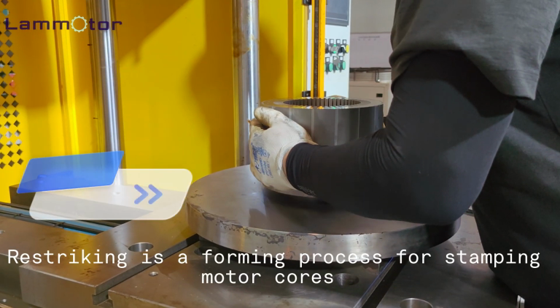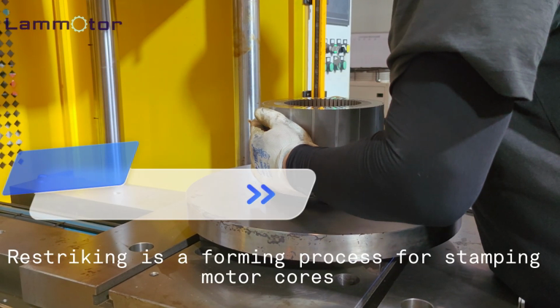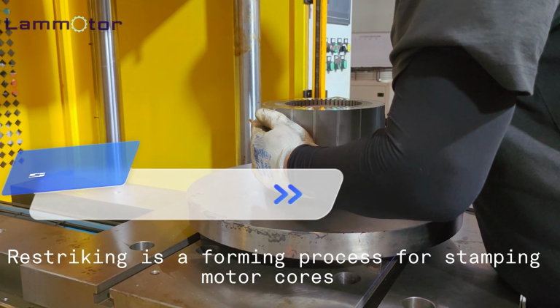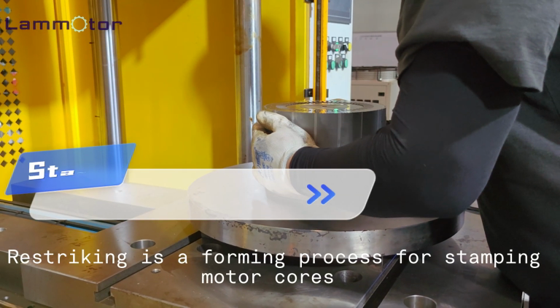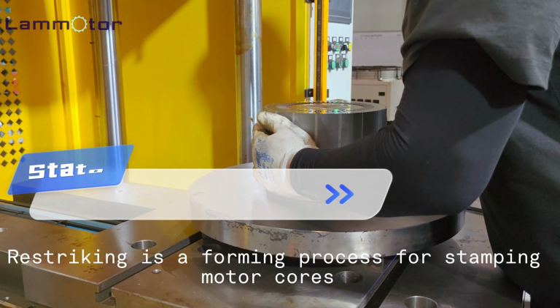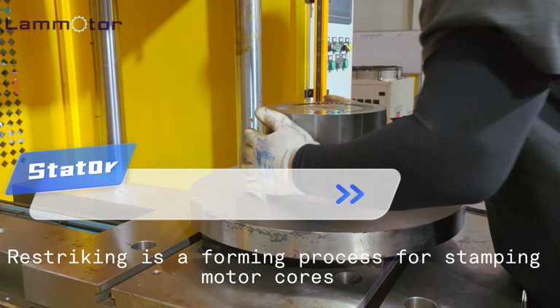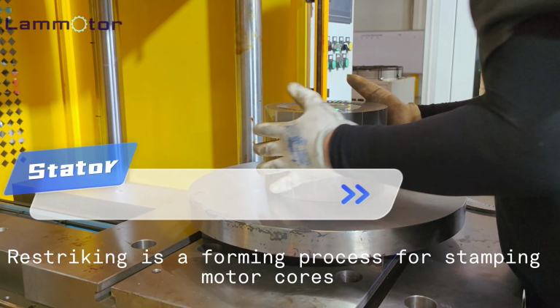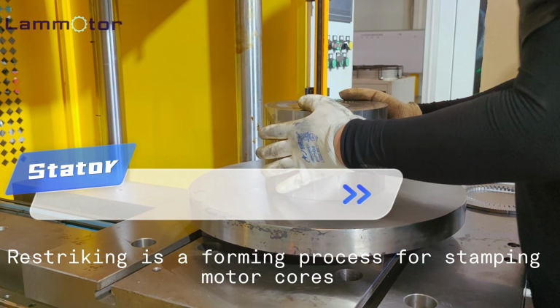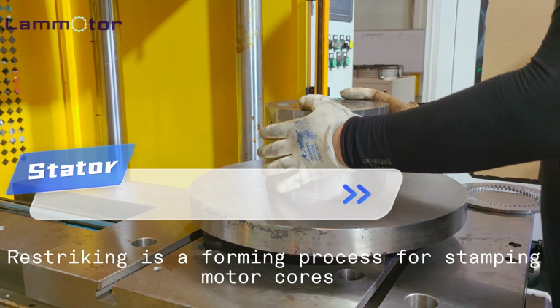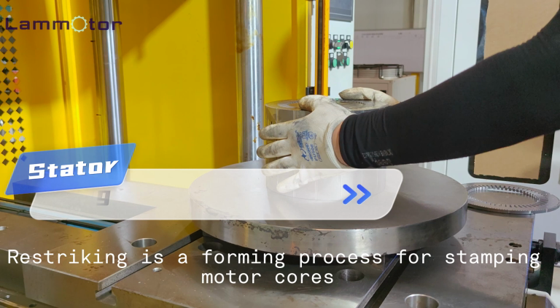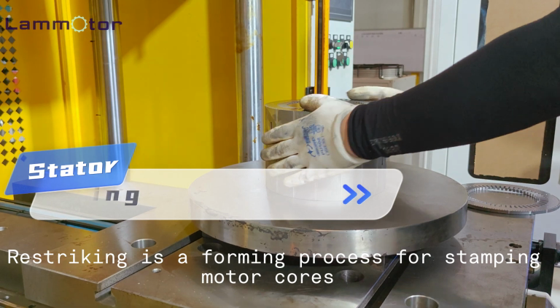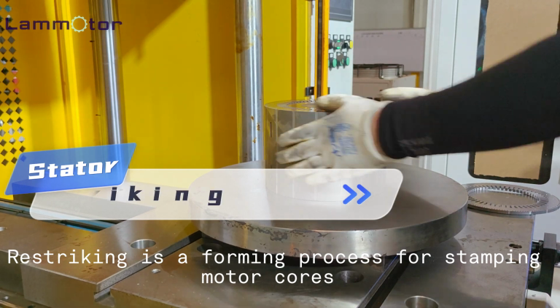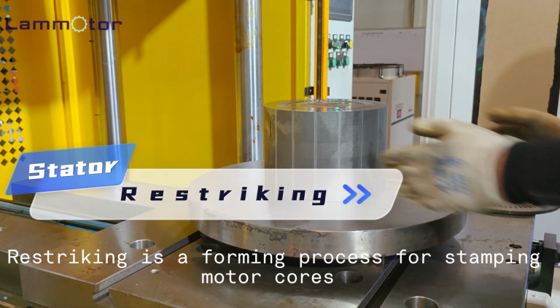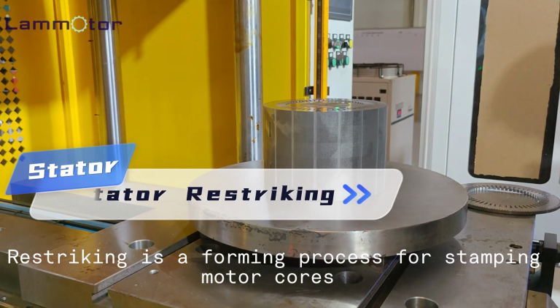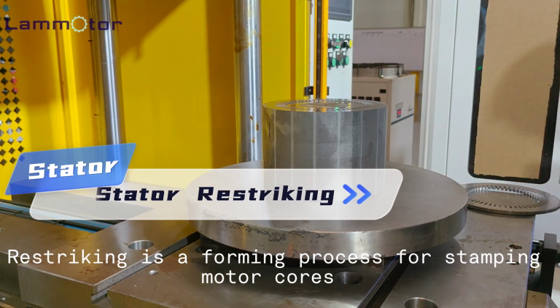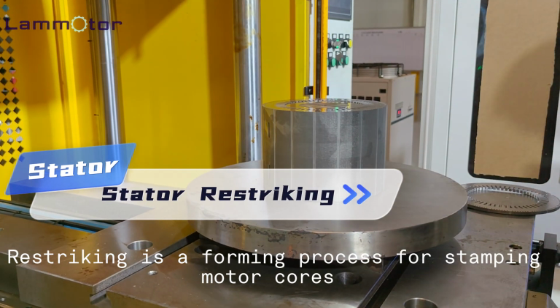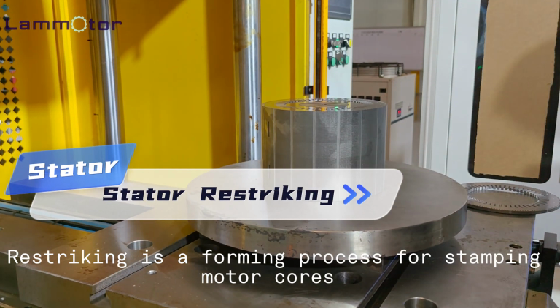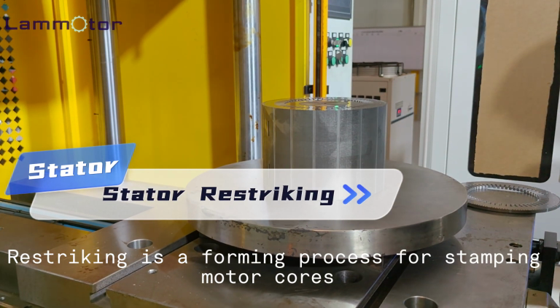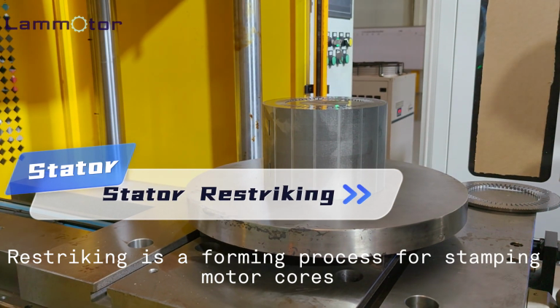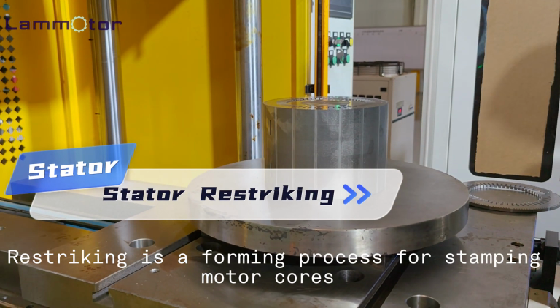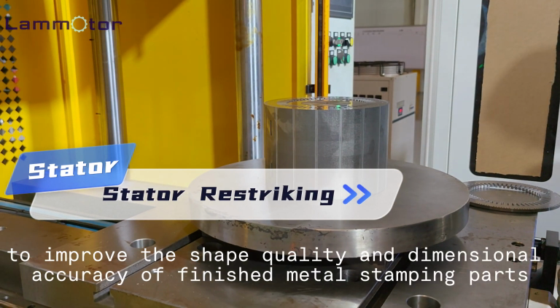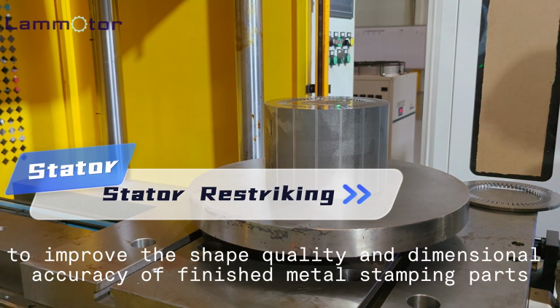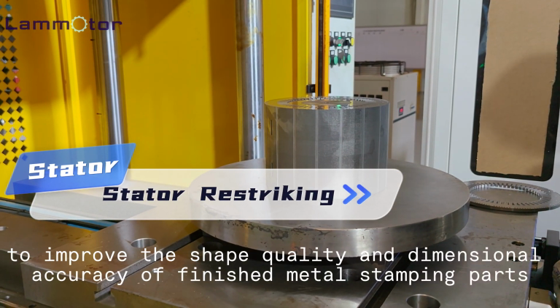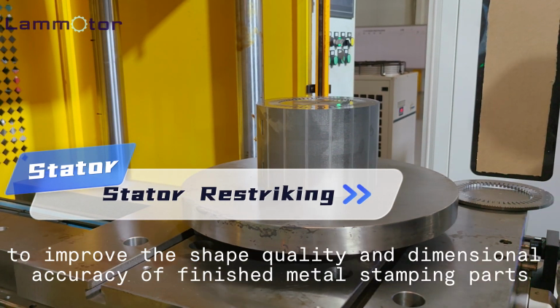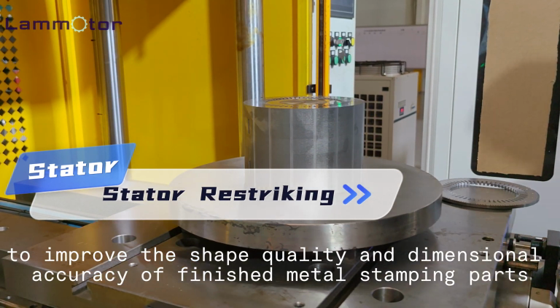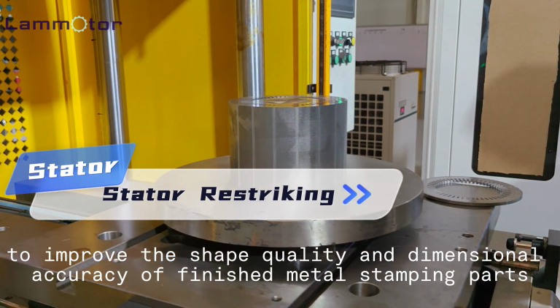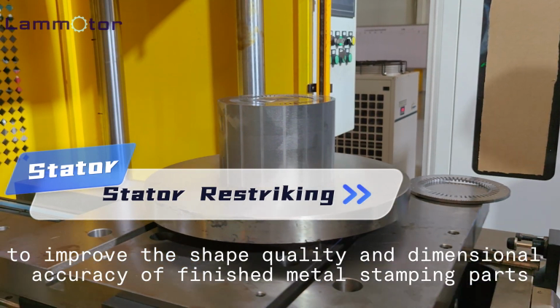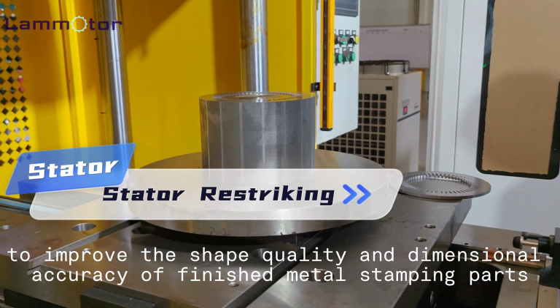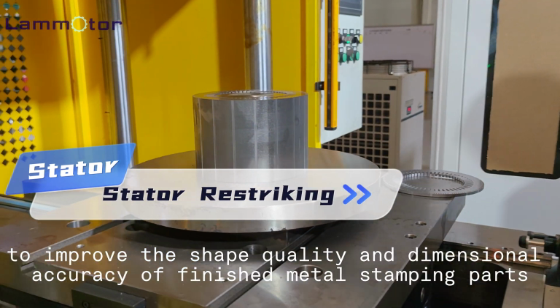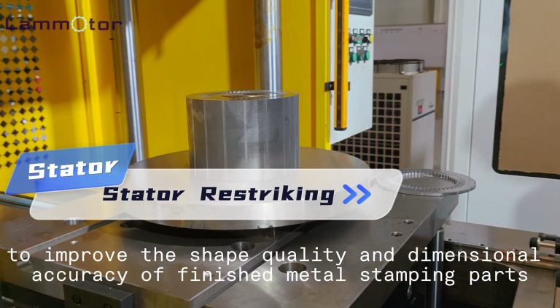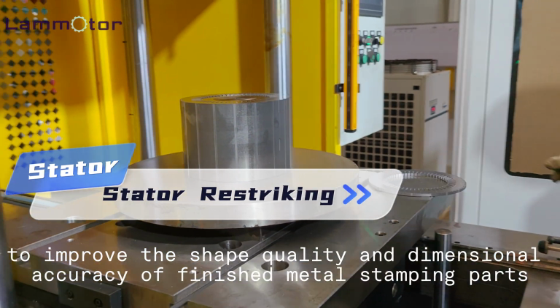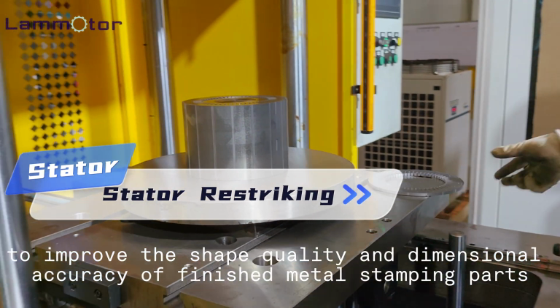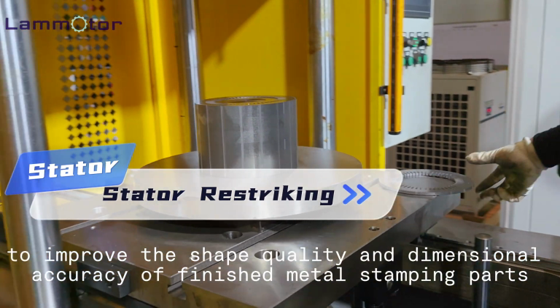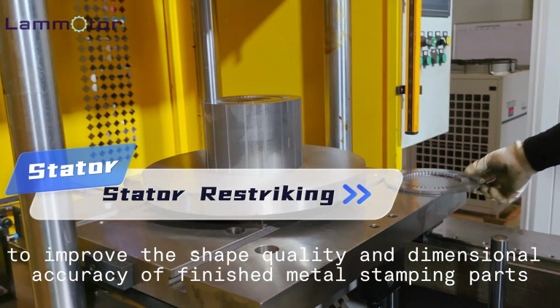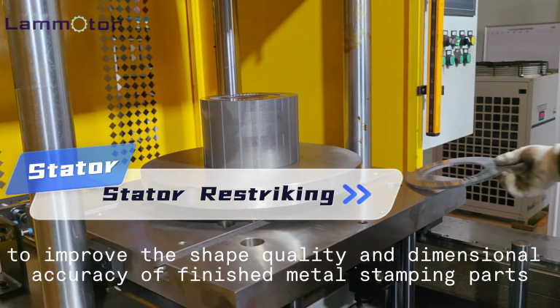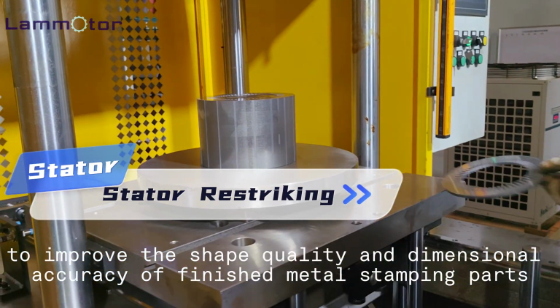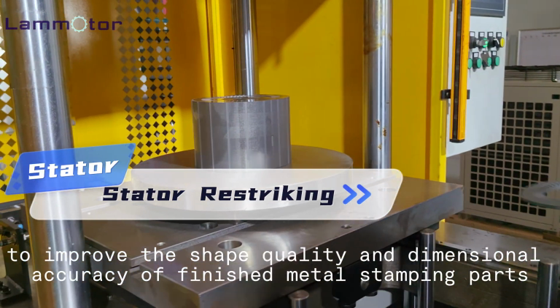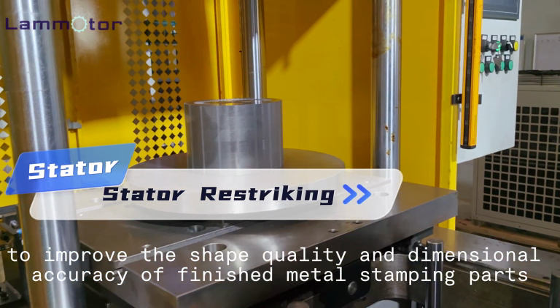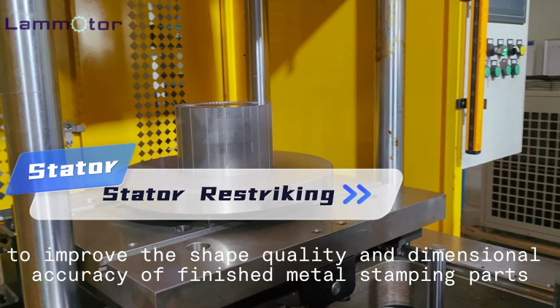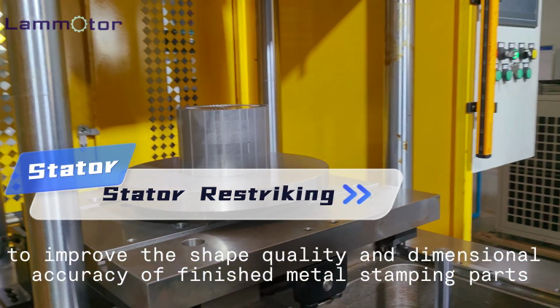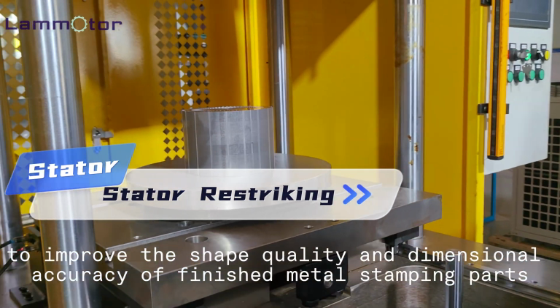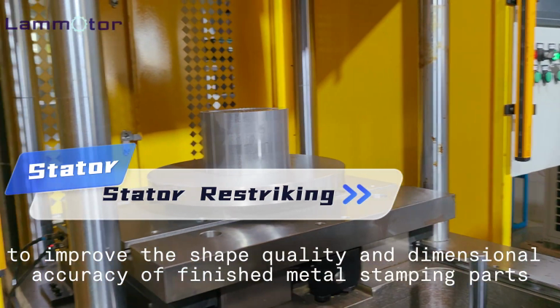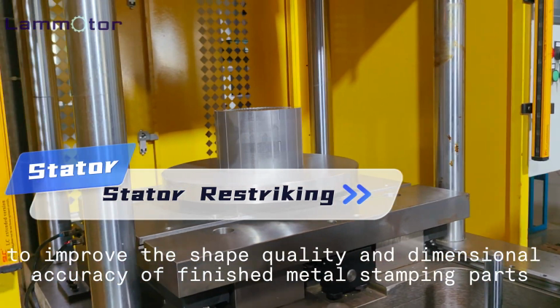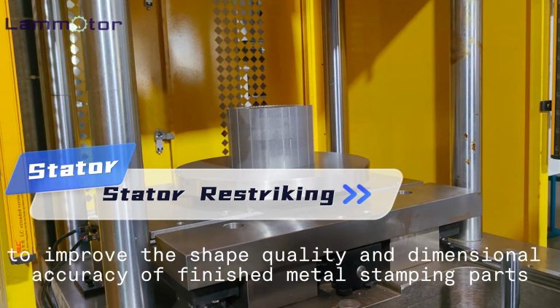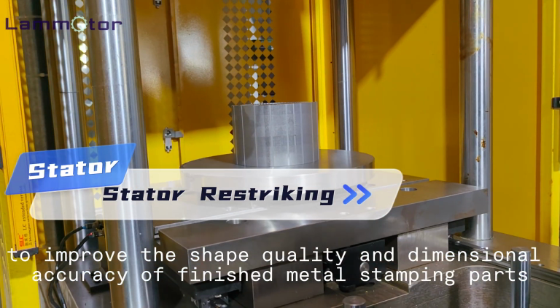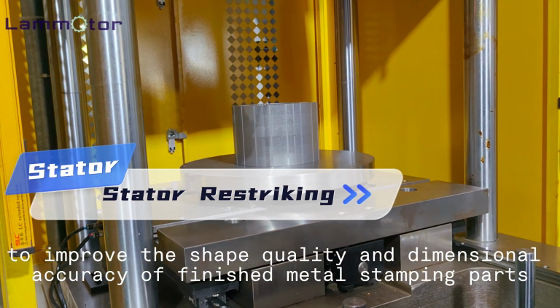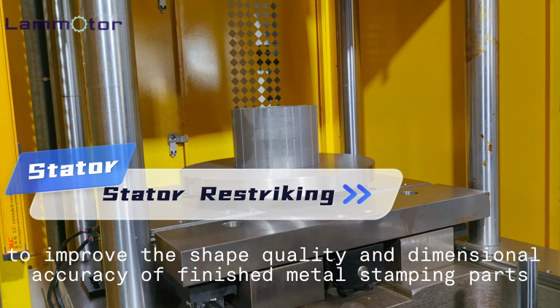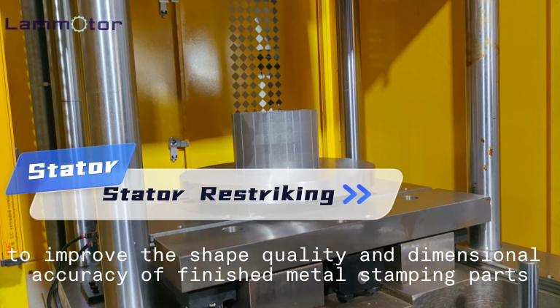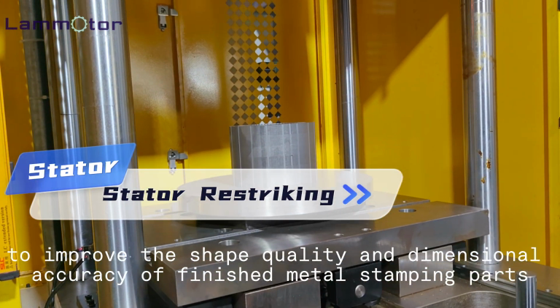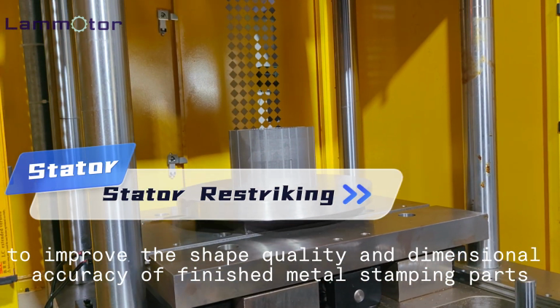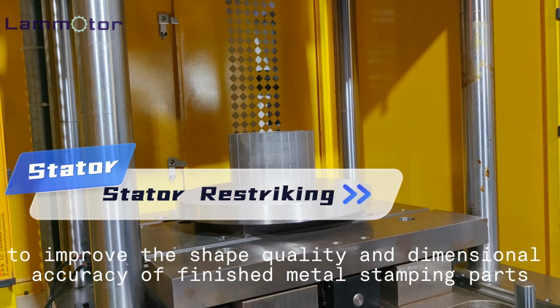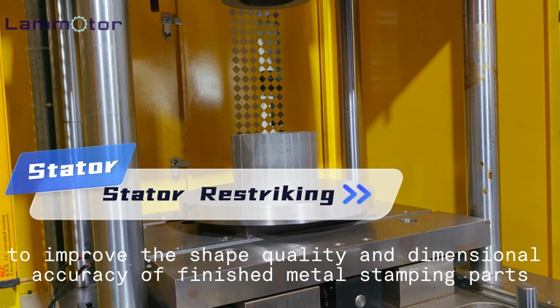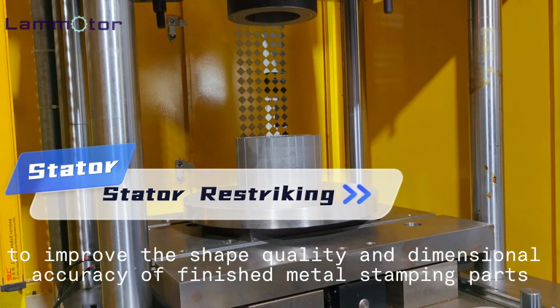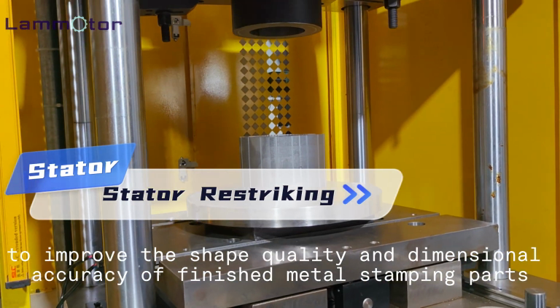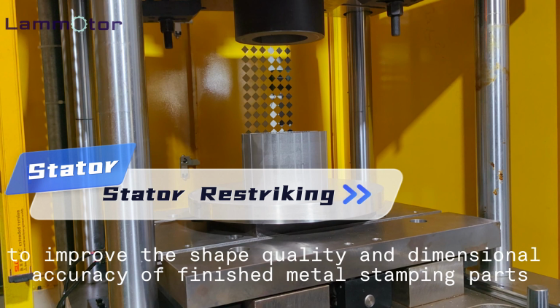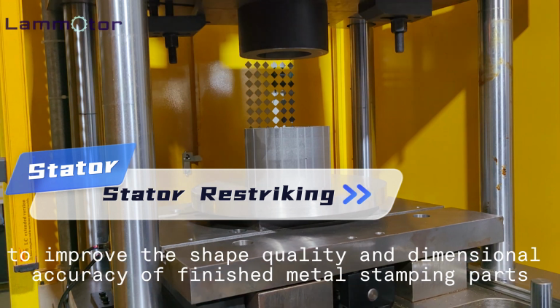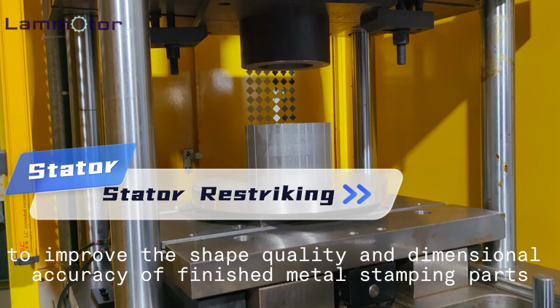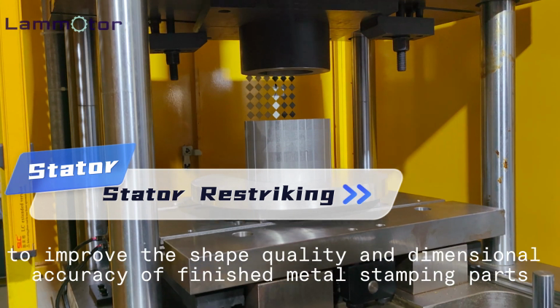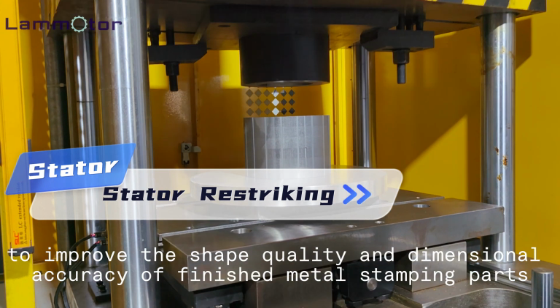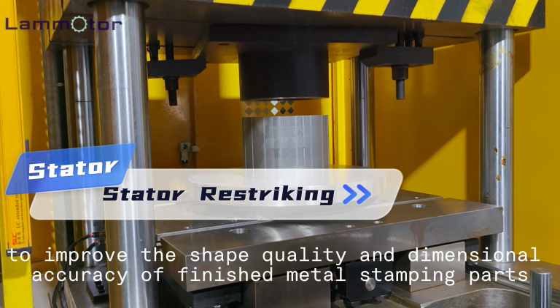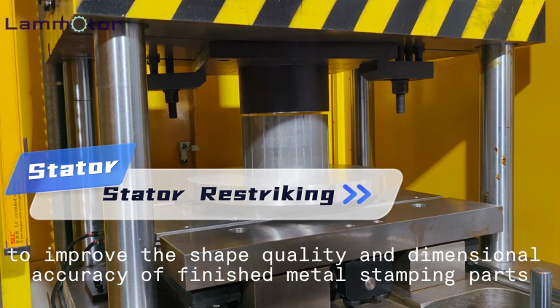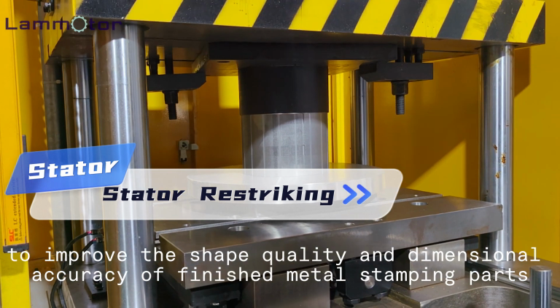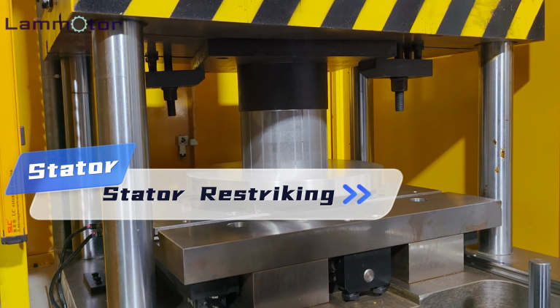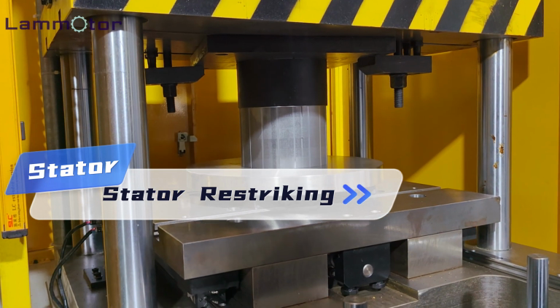Restriking is a forming process for stamping motor cores to improve the shape quality and dimensional accuracy of finished stamping stator and rotor cores.